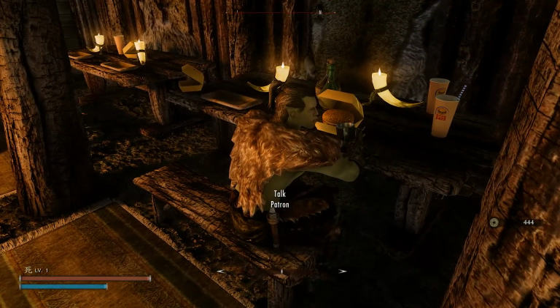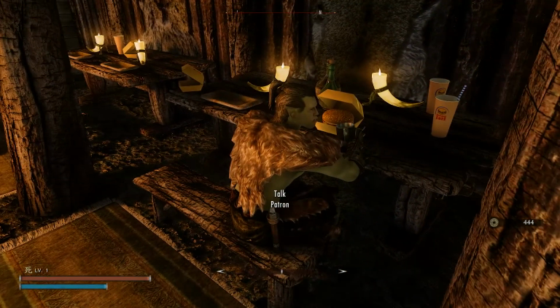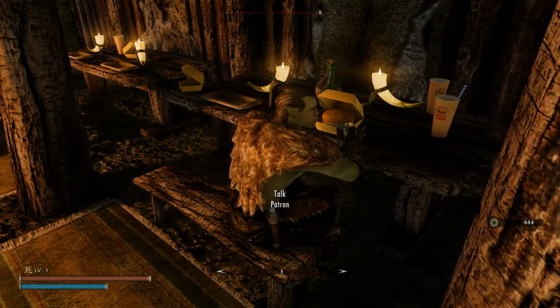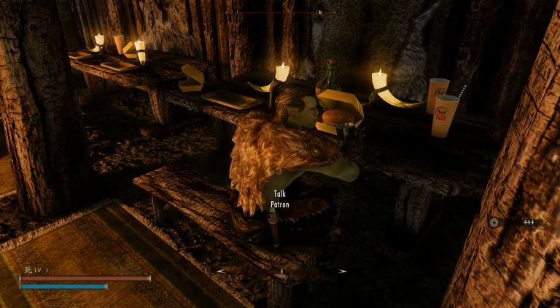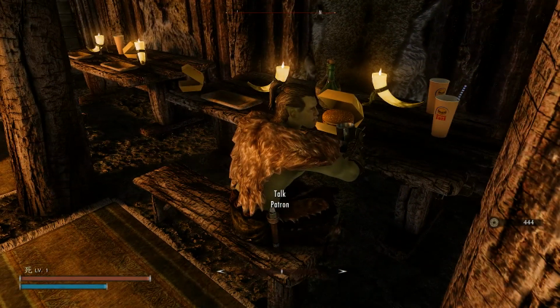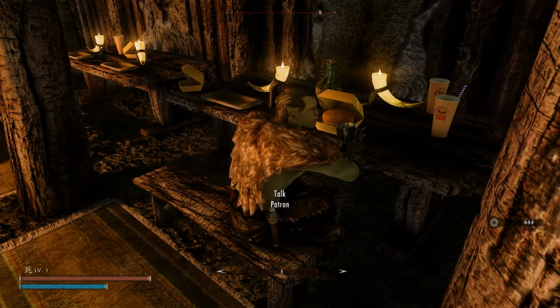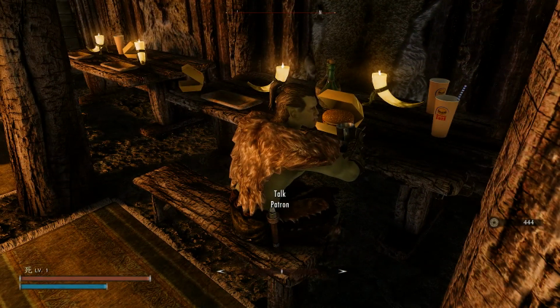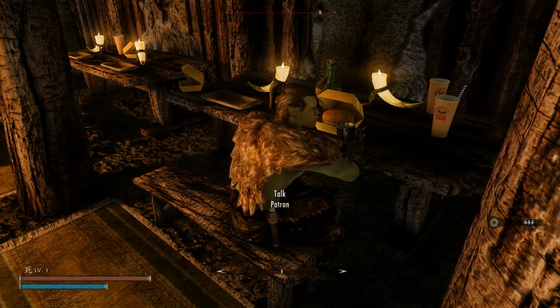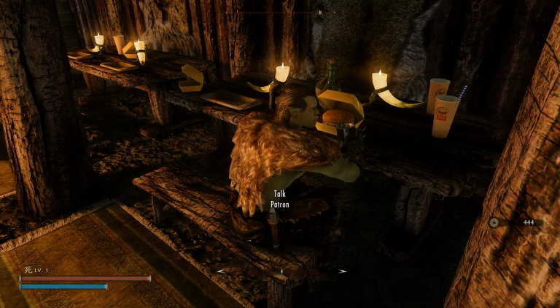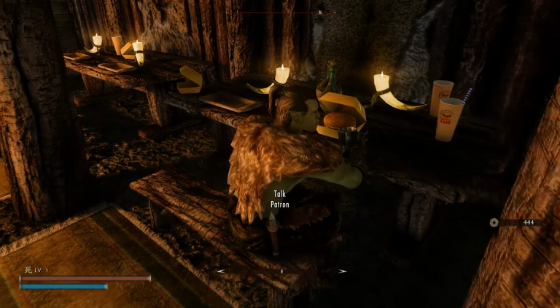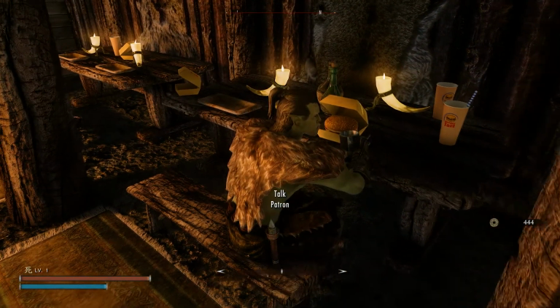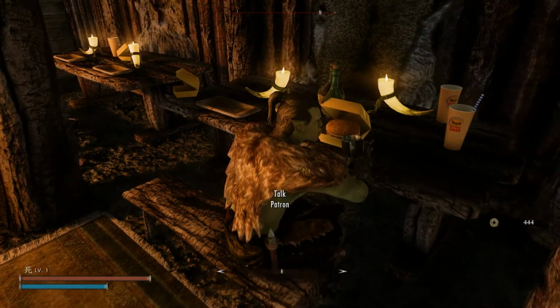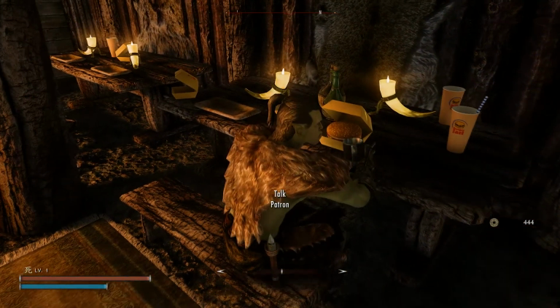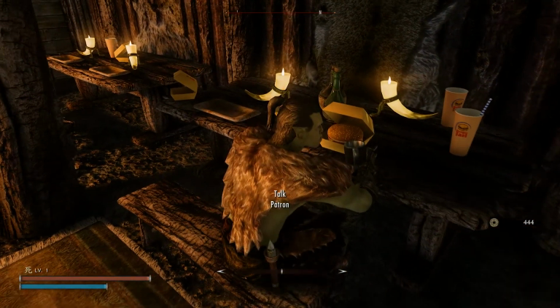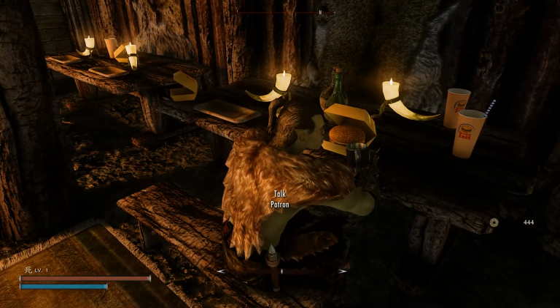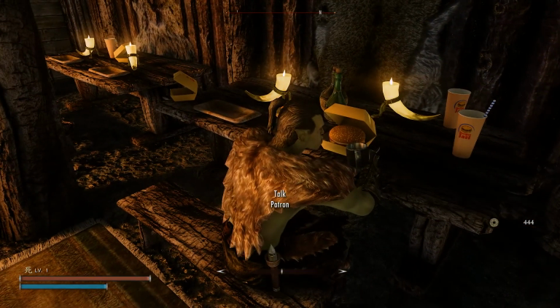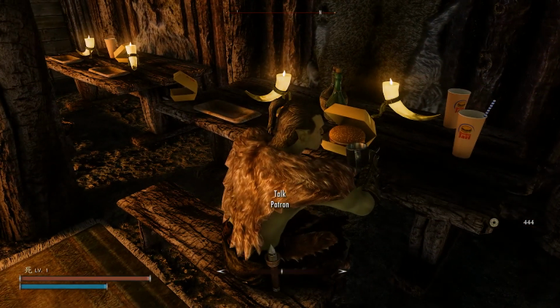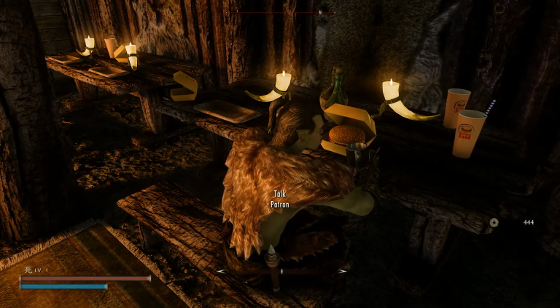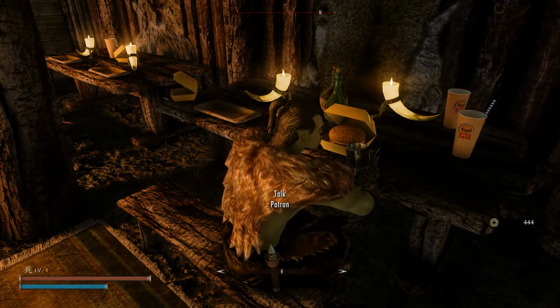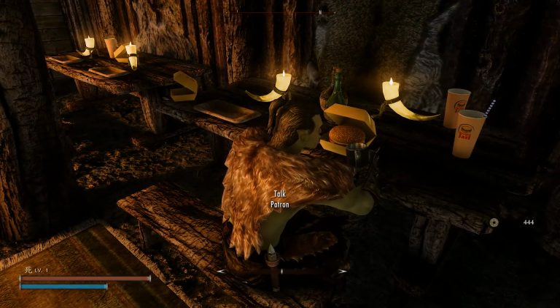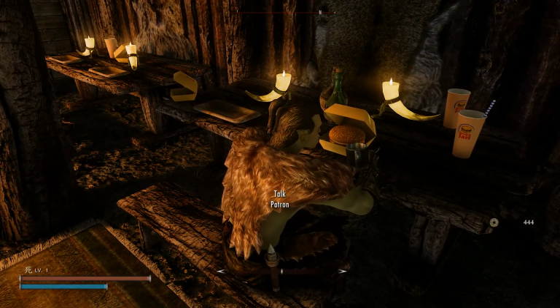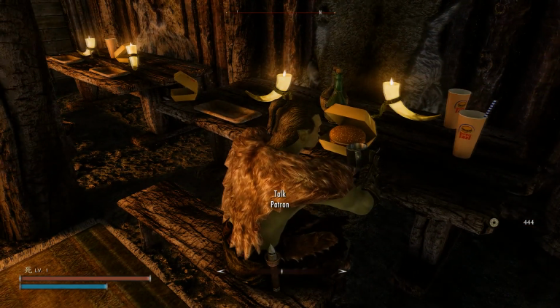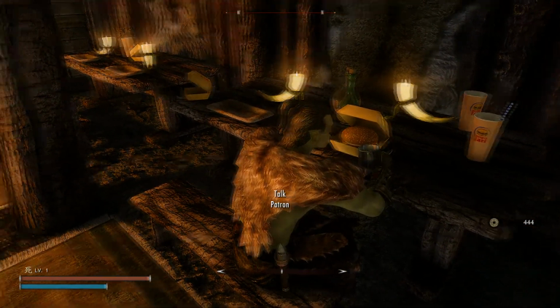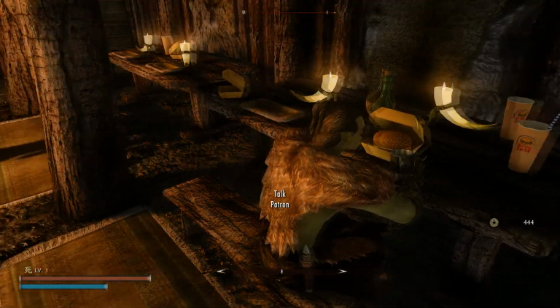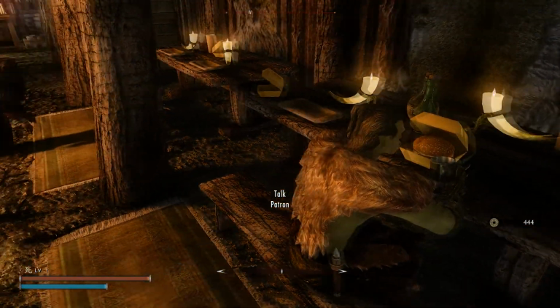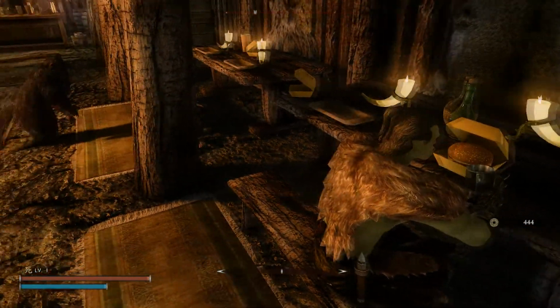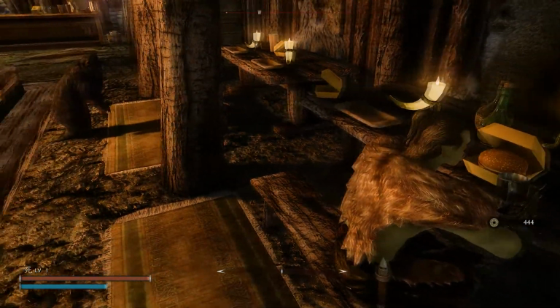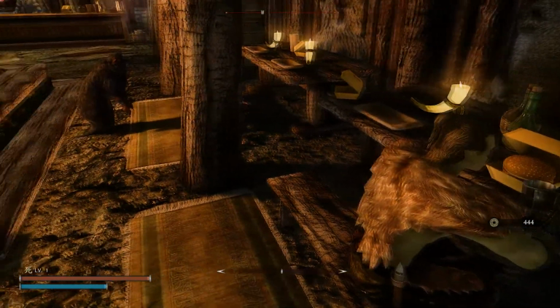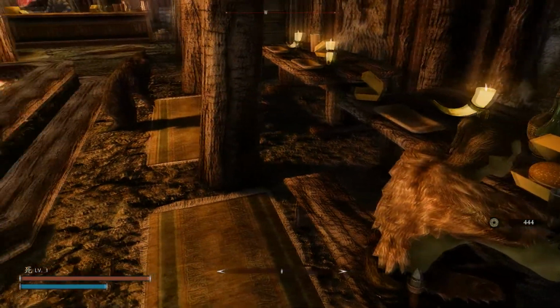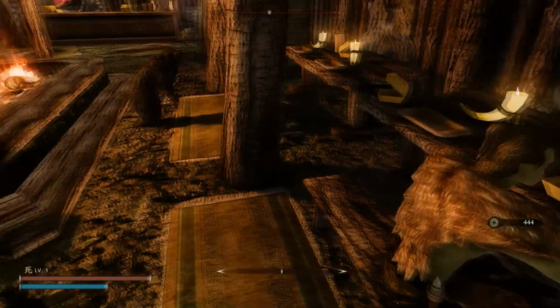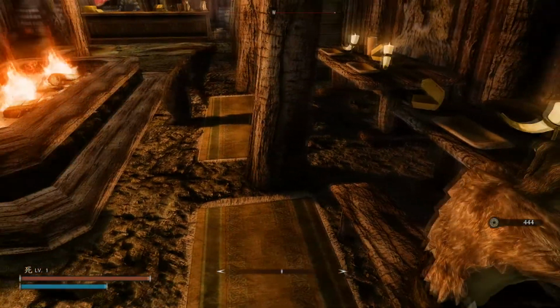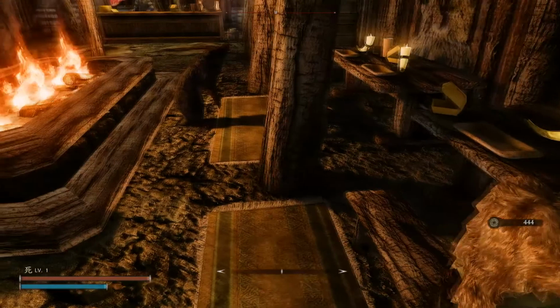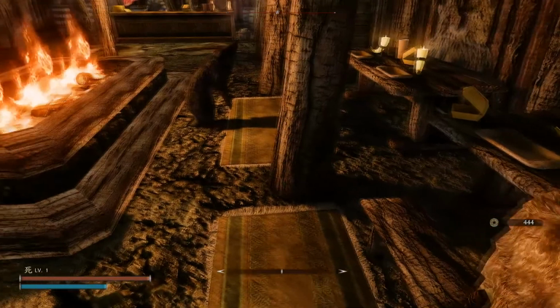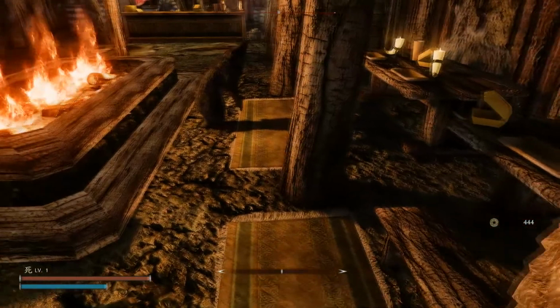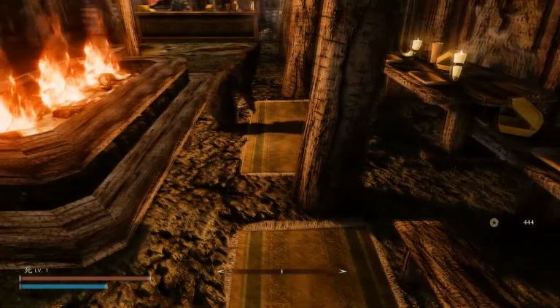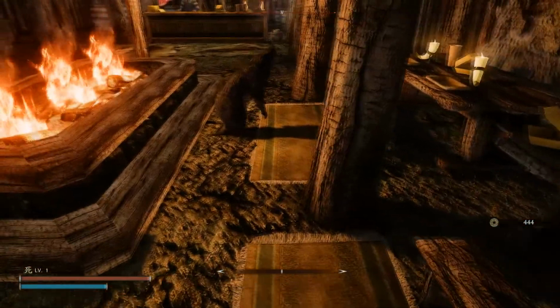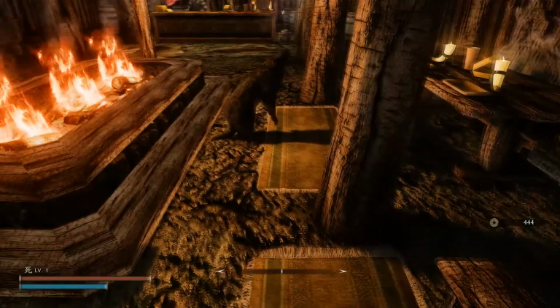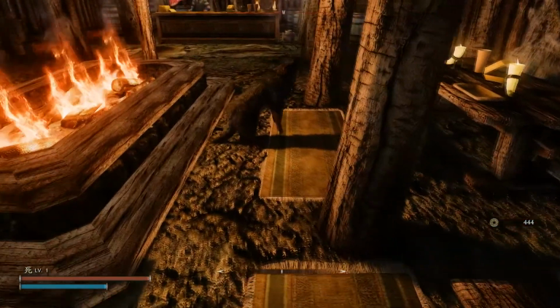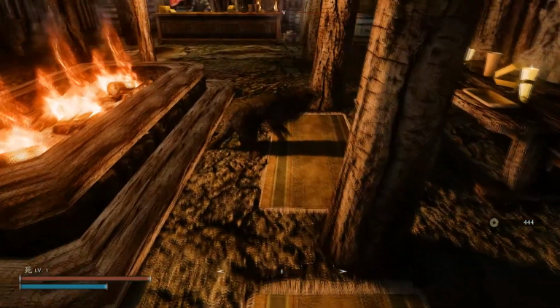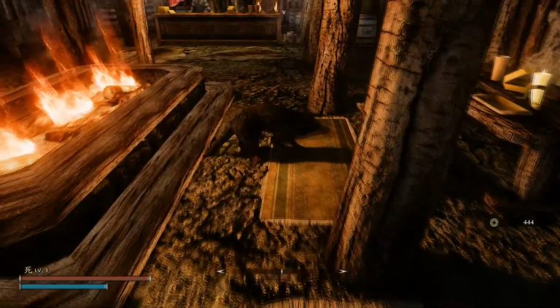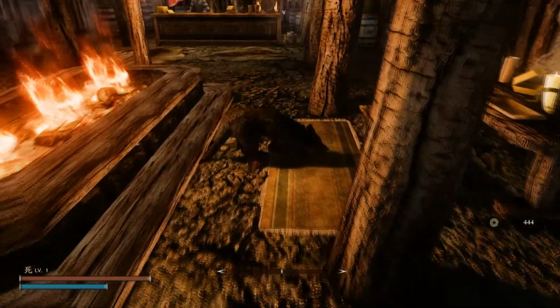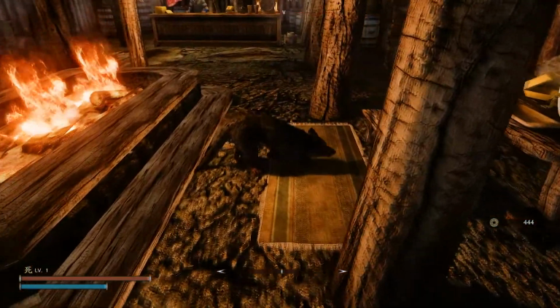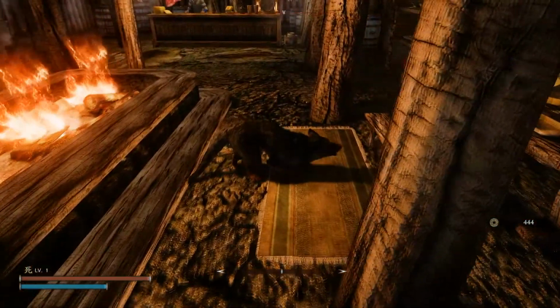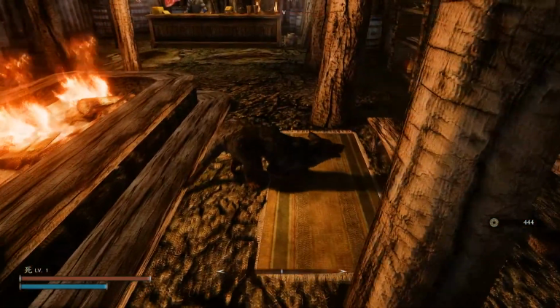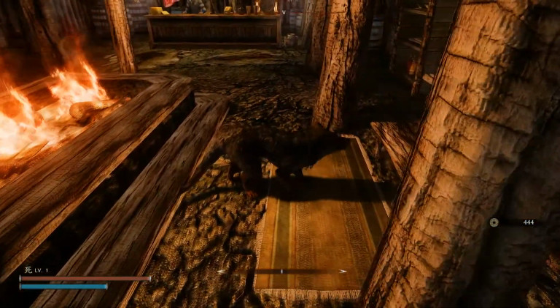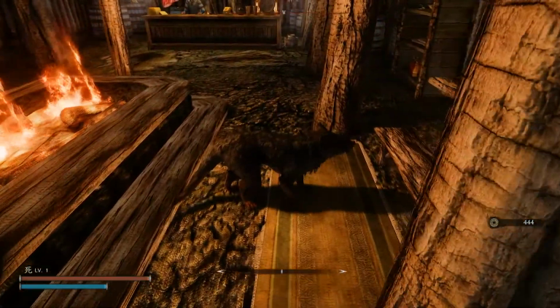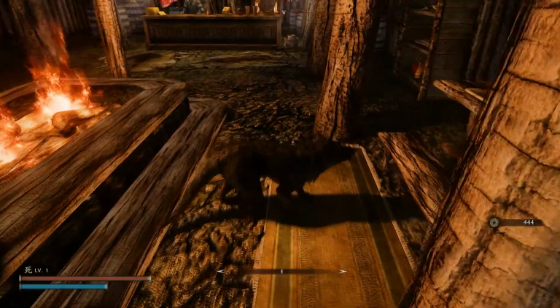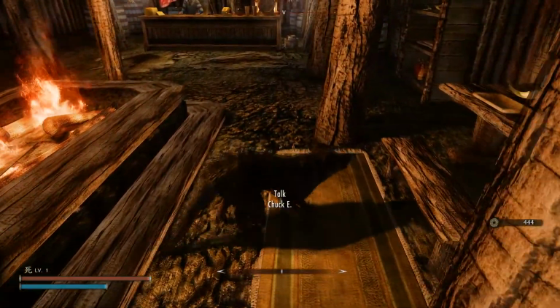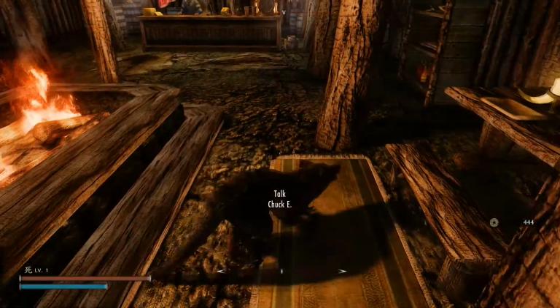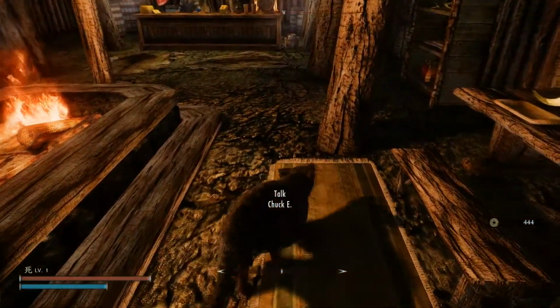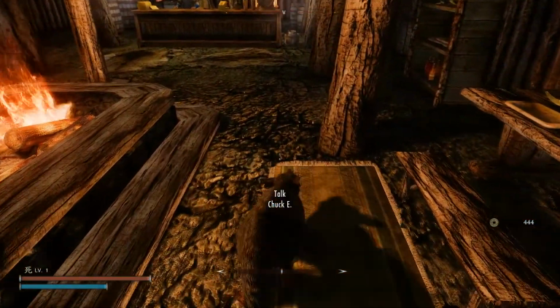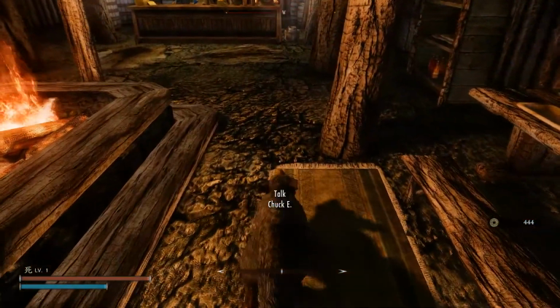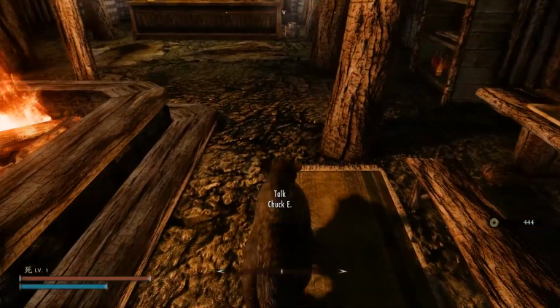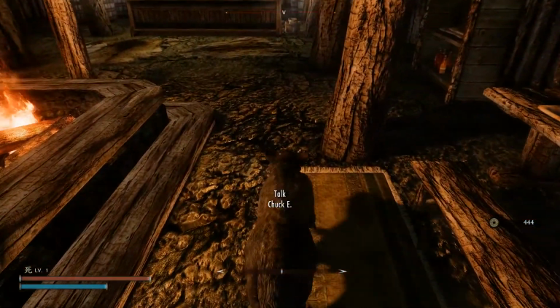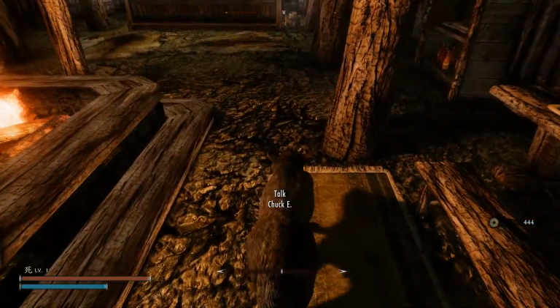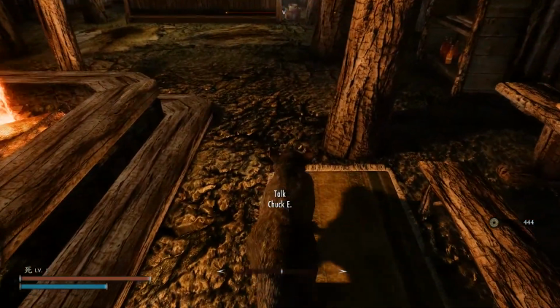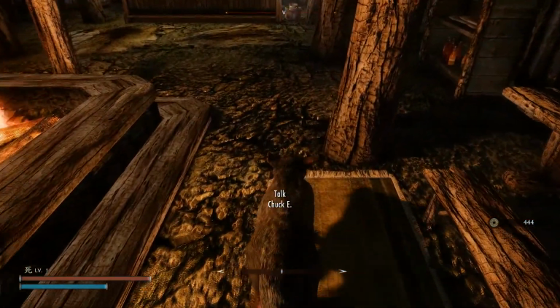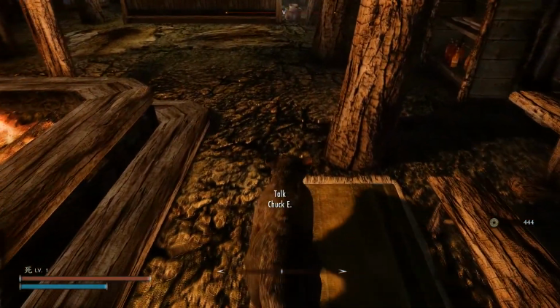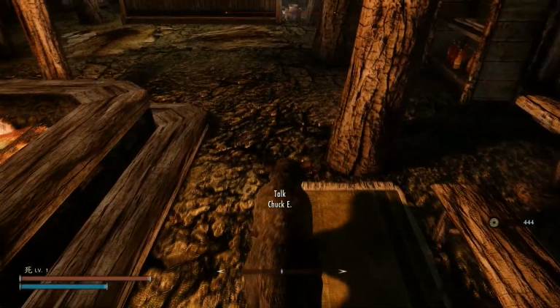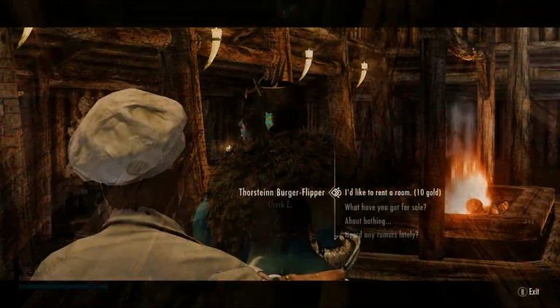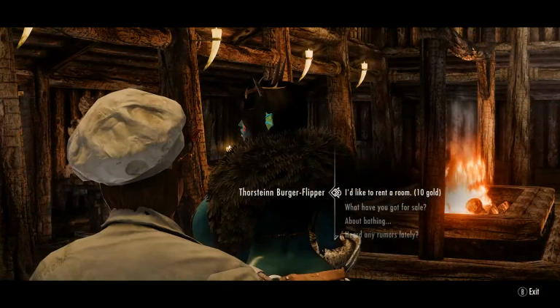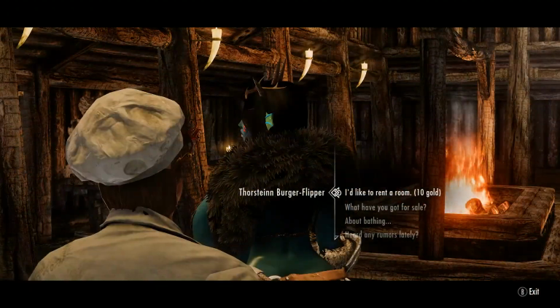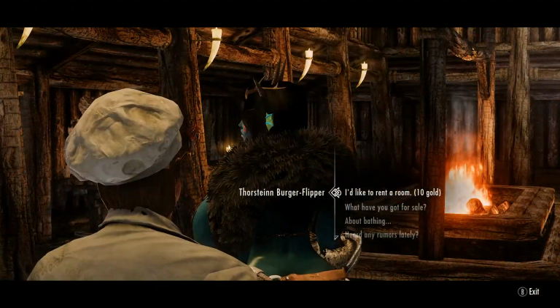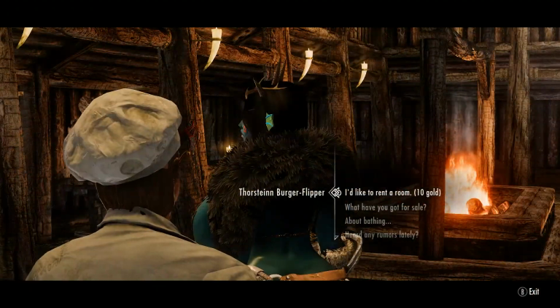The vendor inside will sell you the same things as Eugene and also acts as an innkeeper, so you can pay him and stay the night.